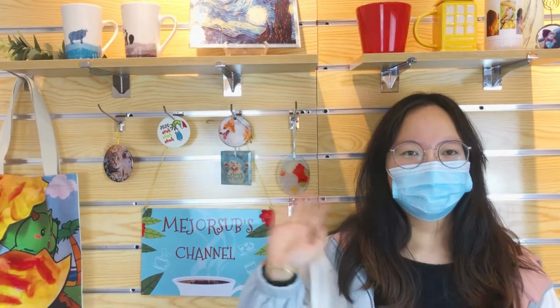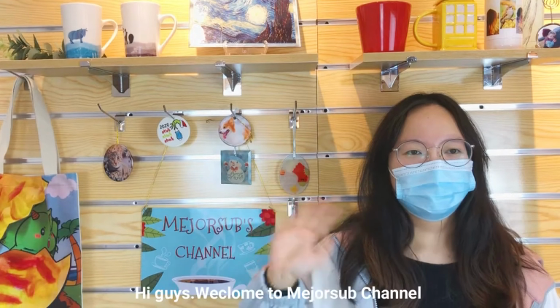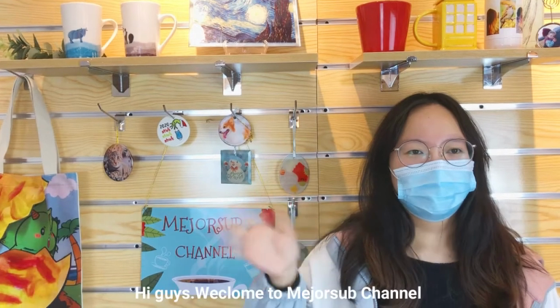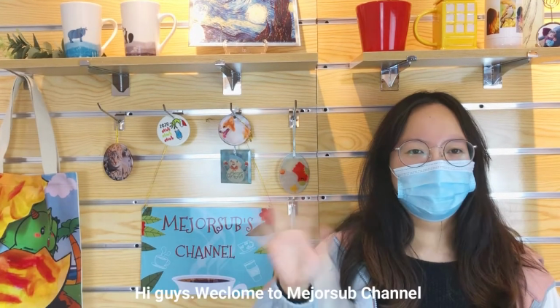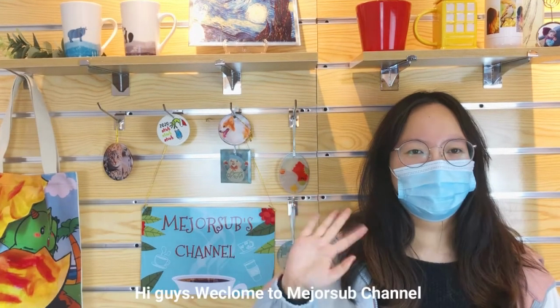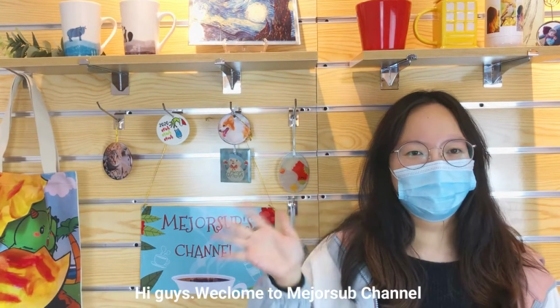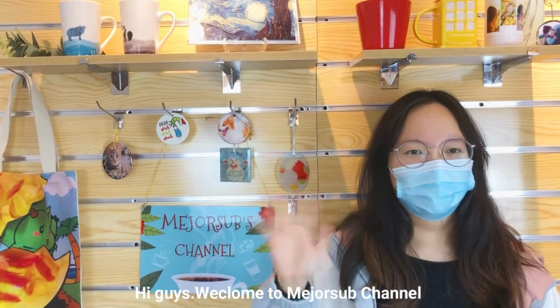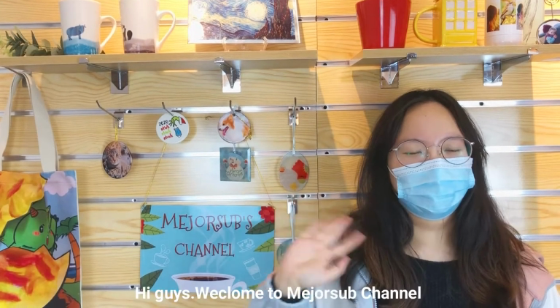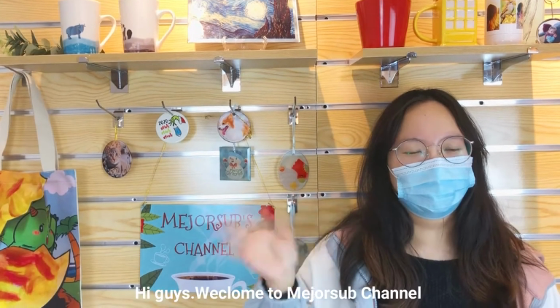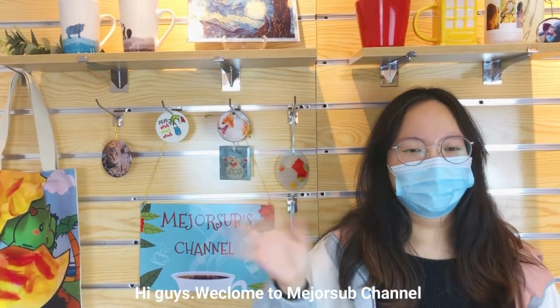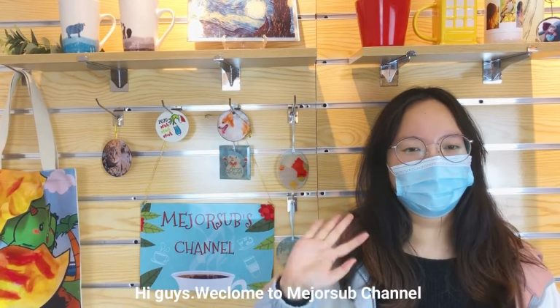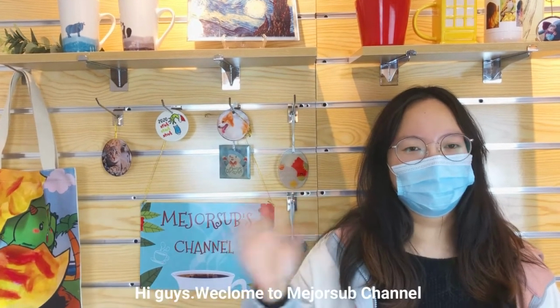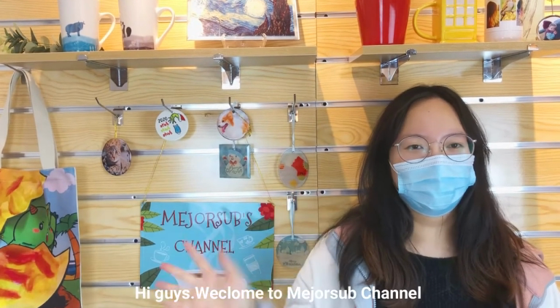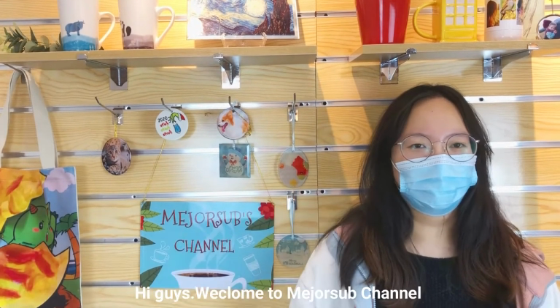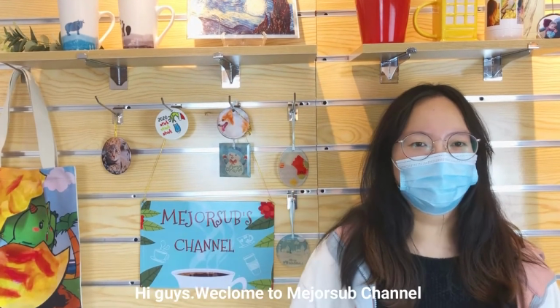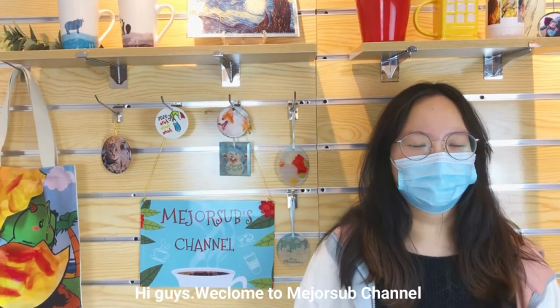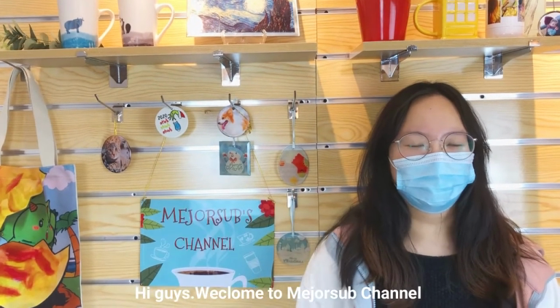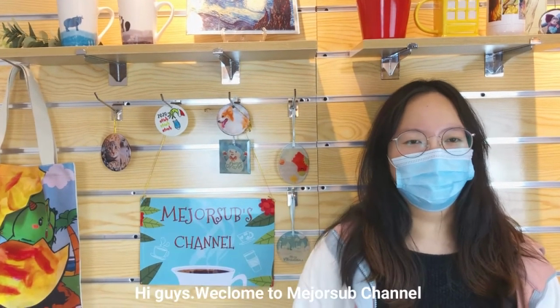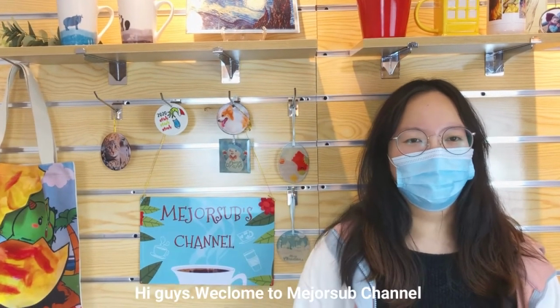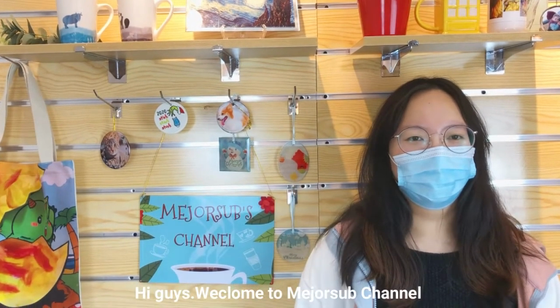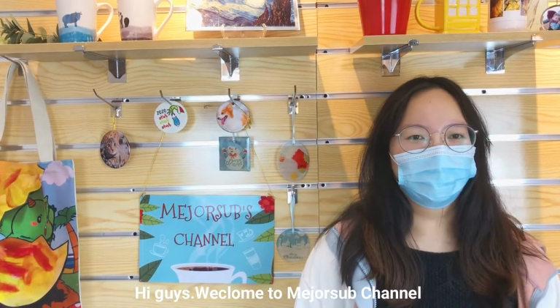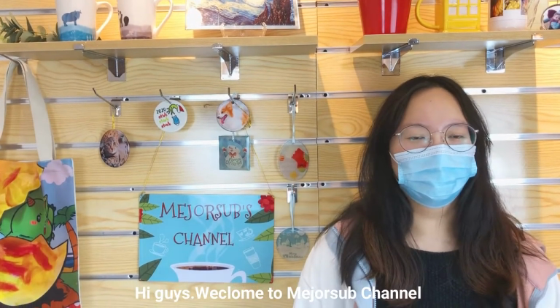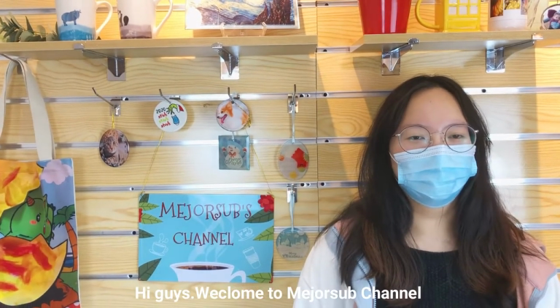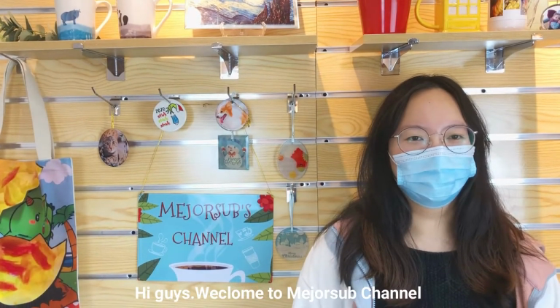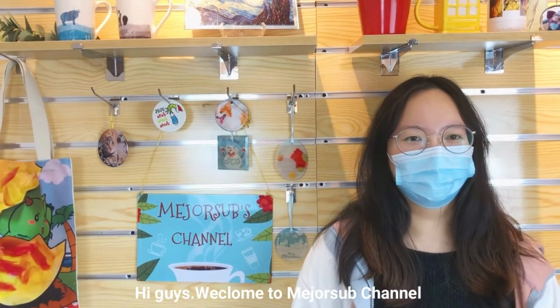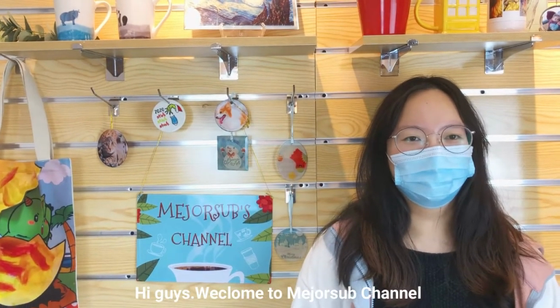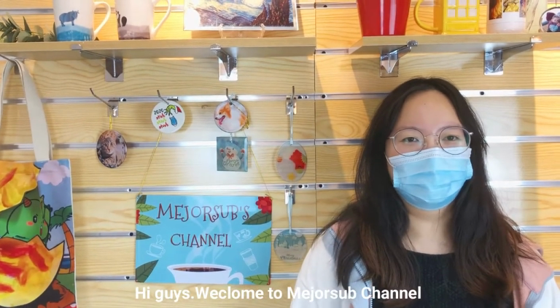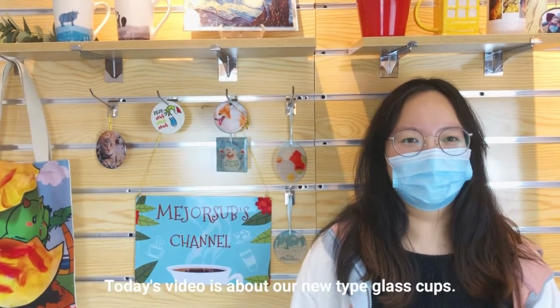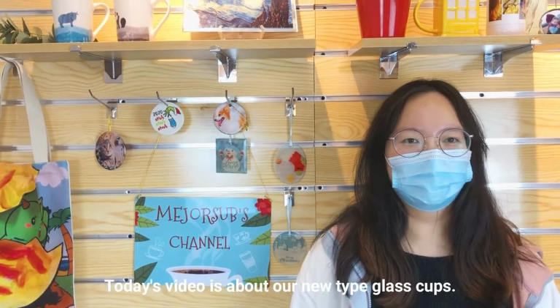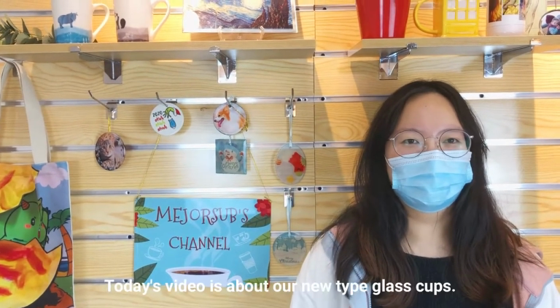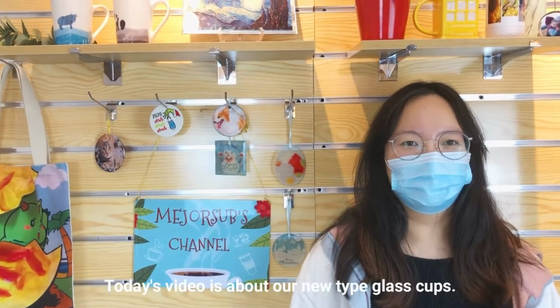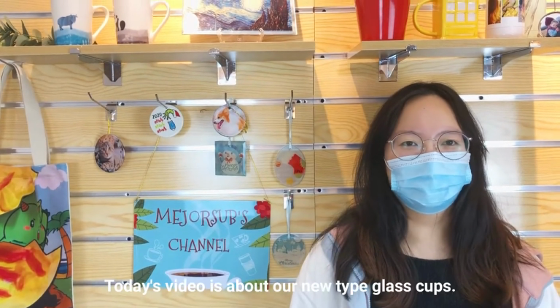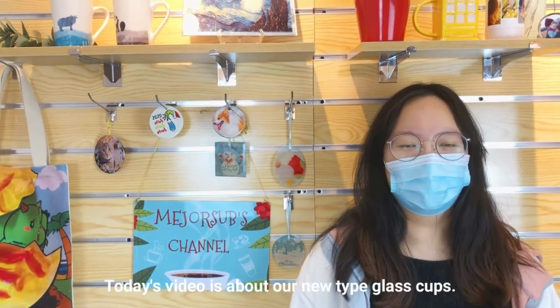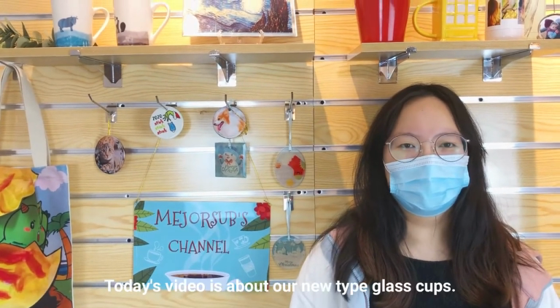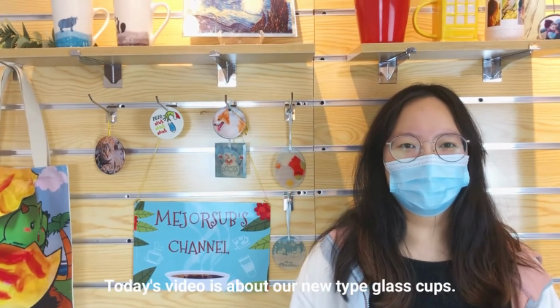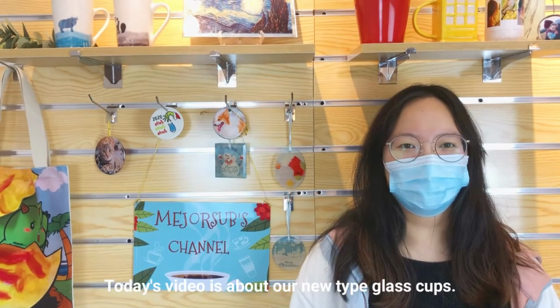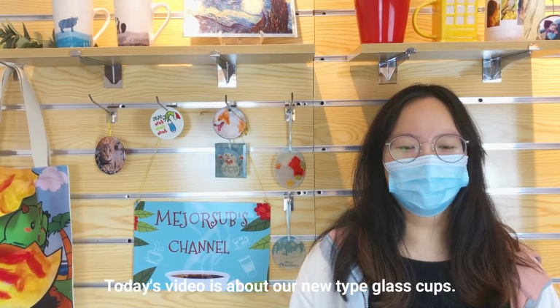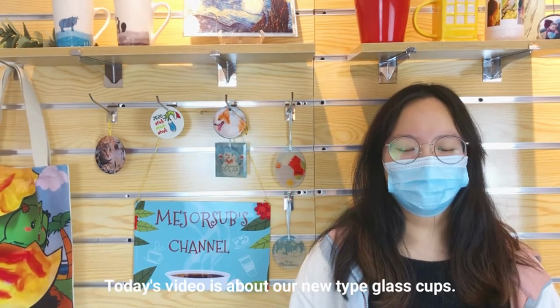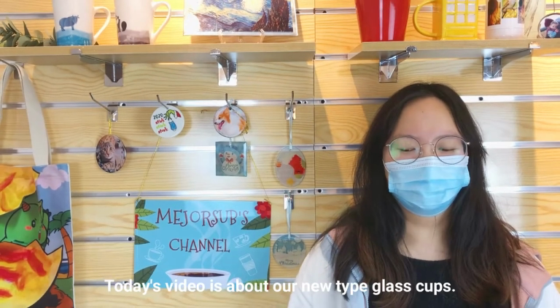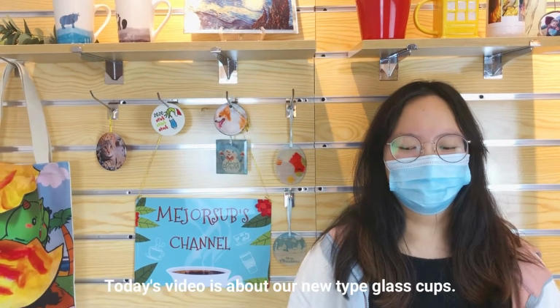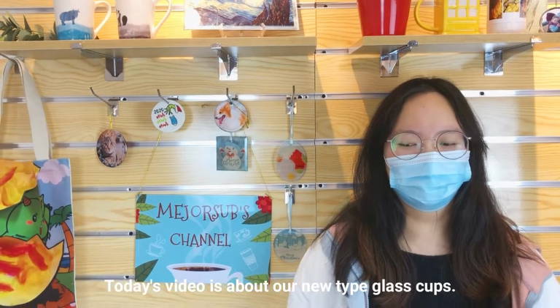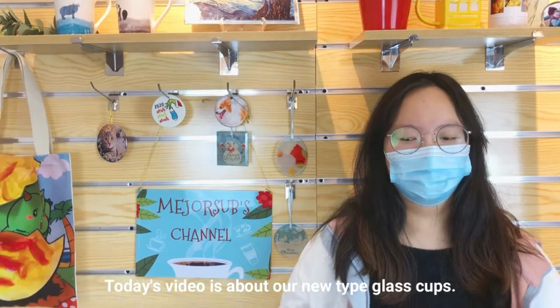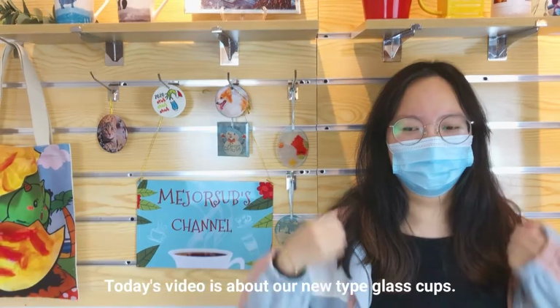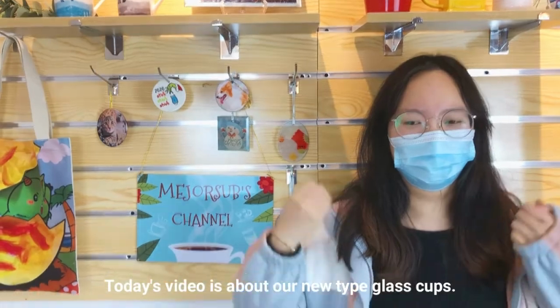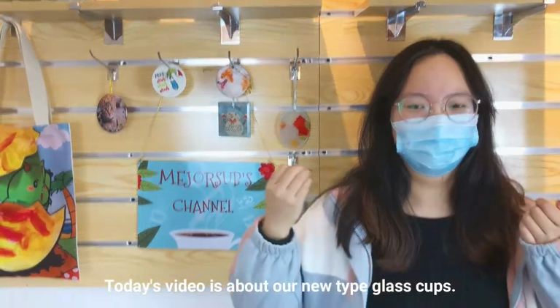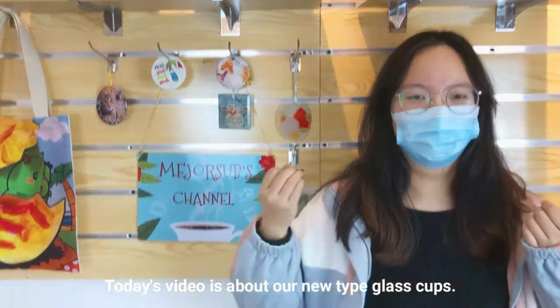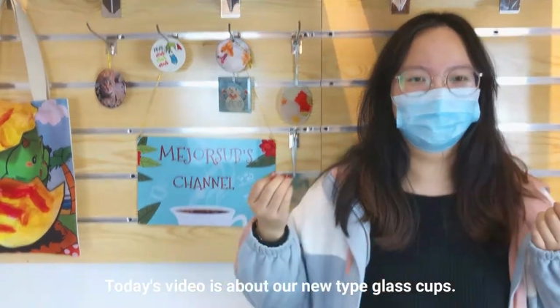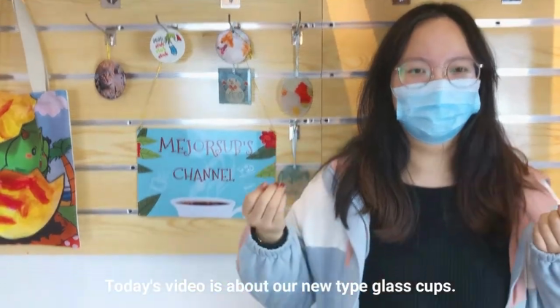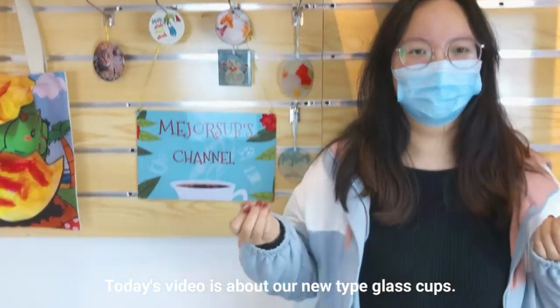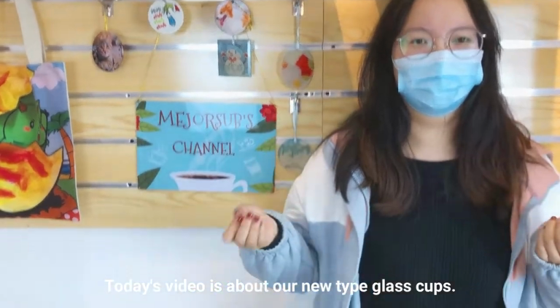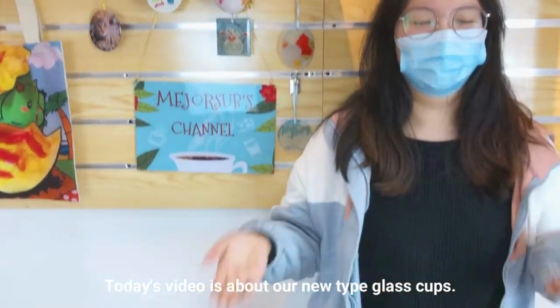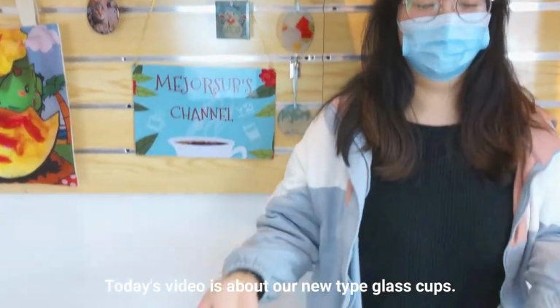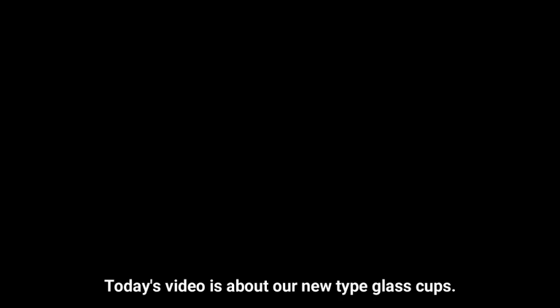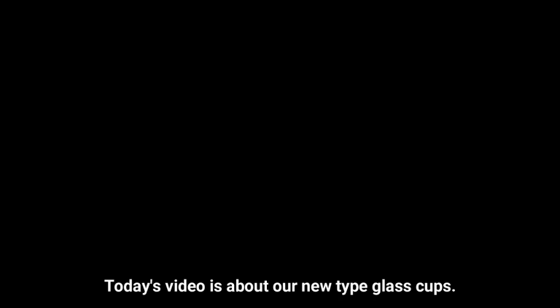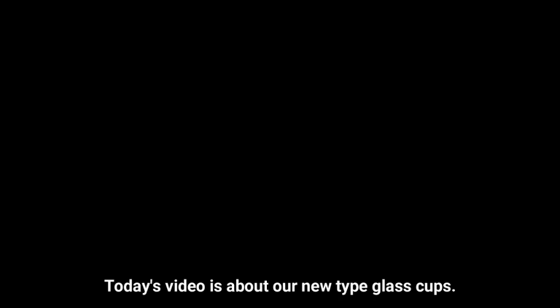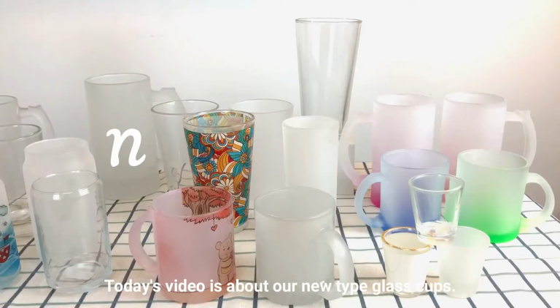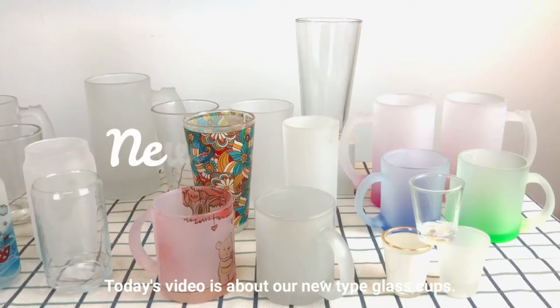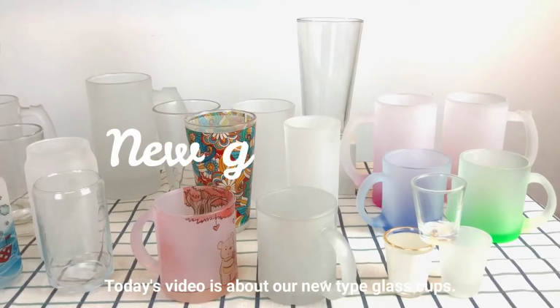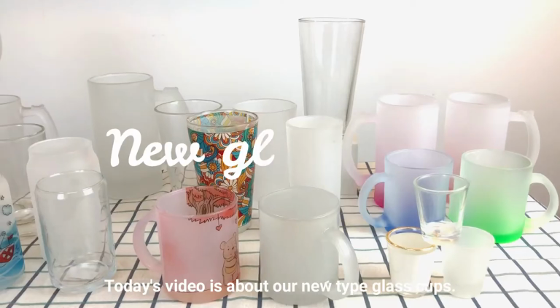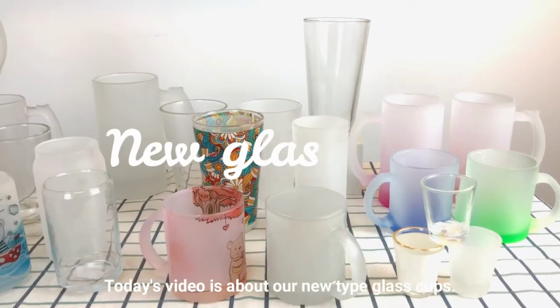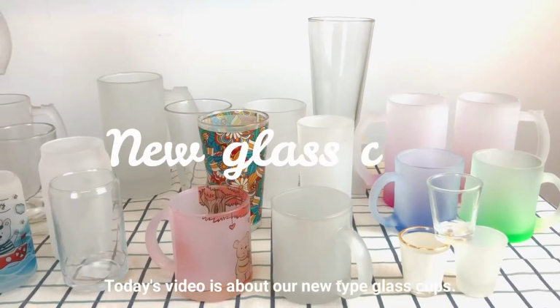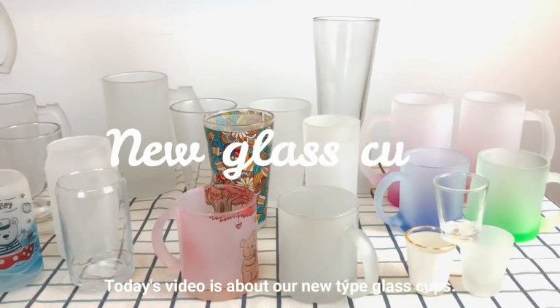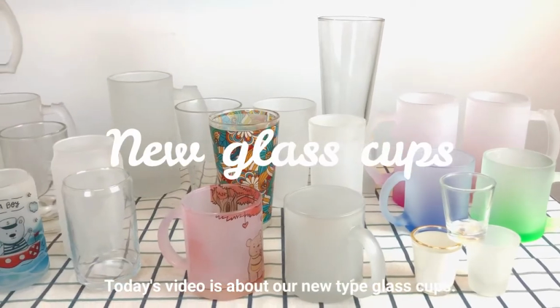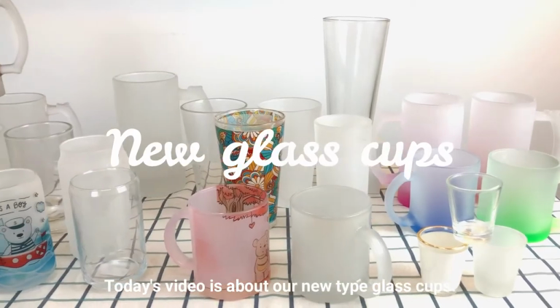Hi guys, welcome to MajorZap channel. Today's video is about our new type glass cups.